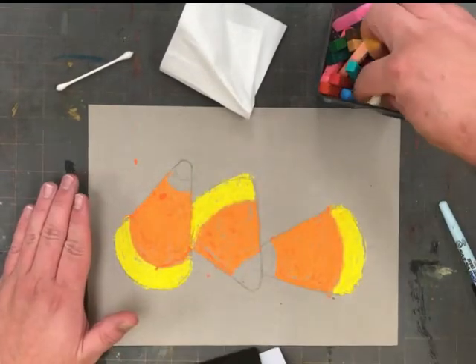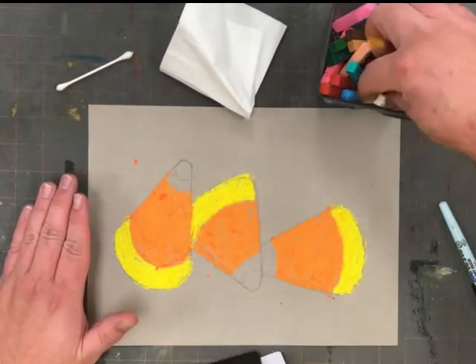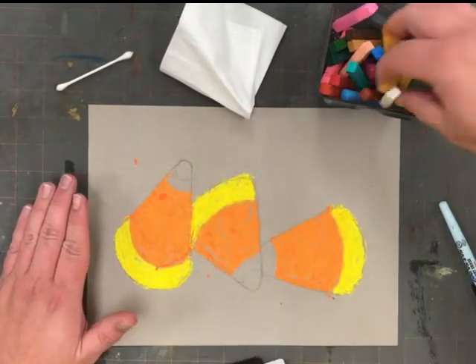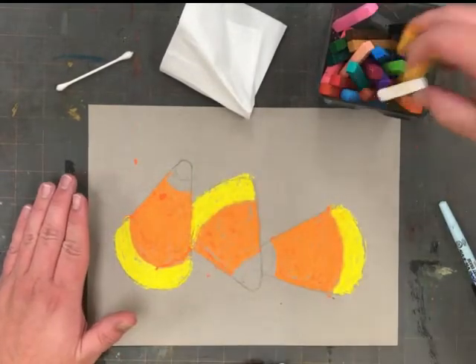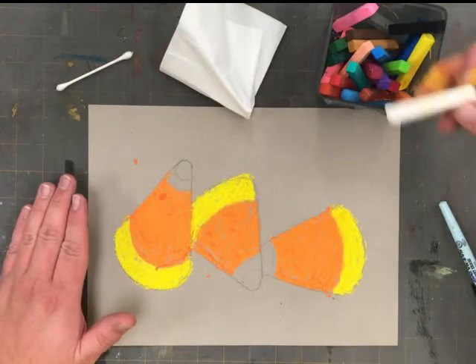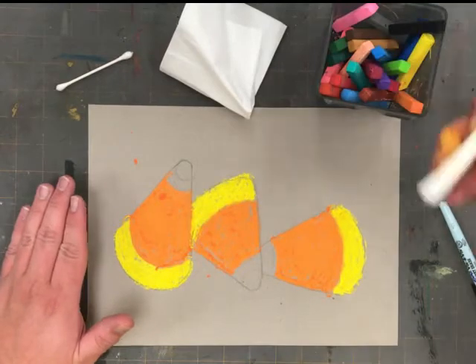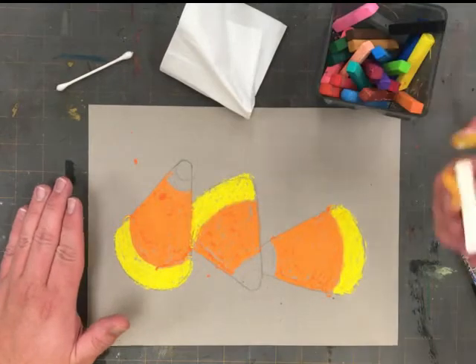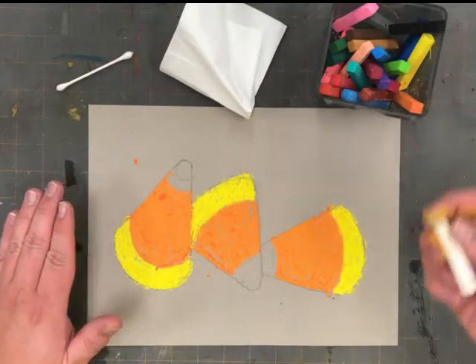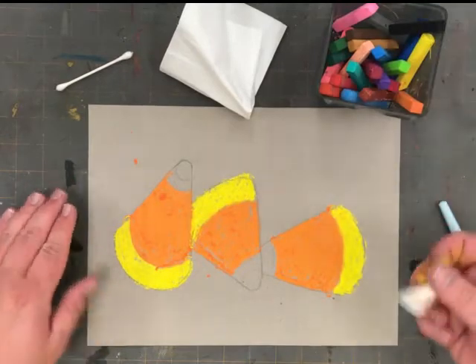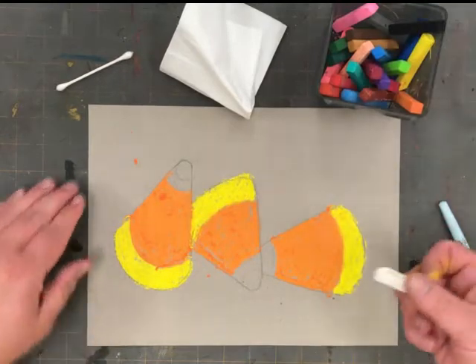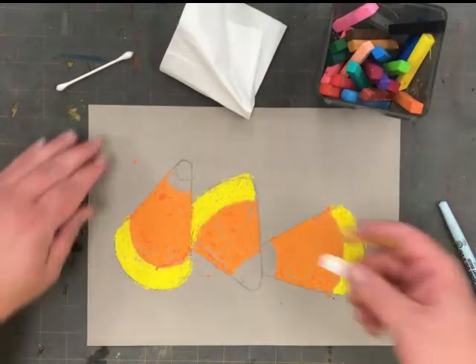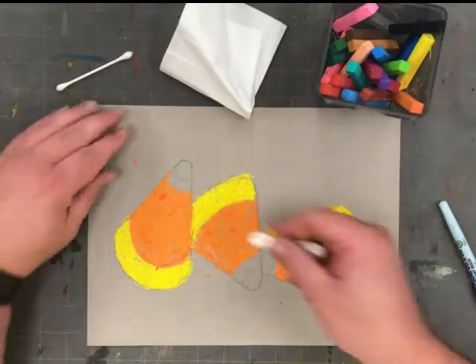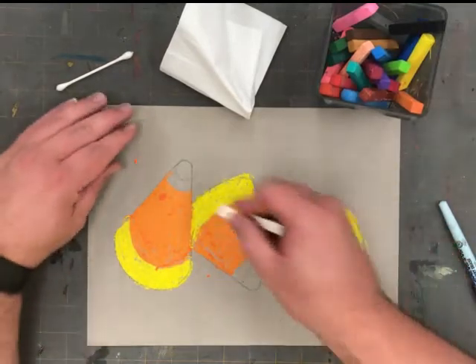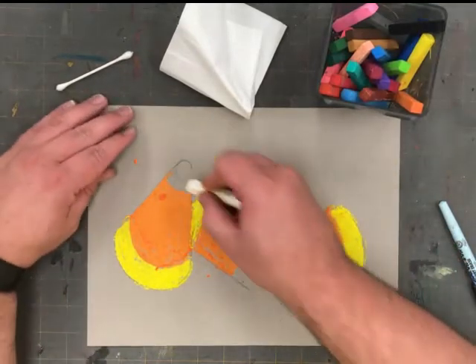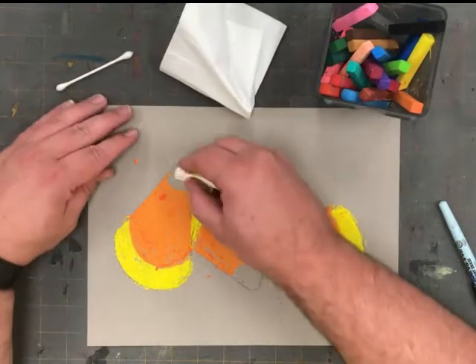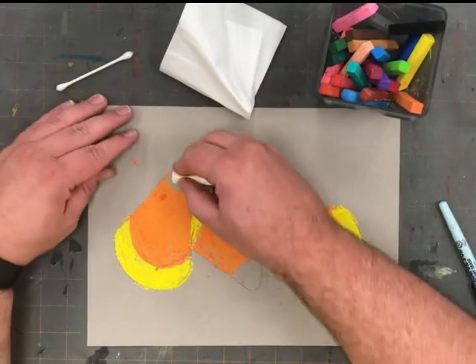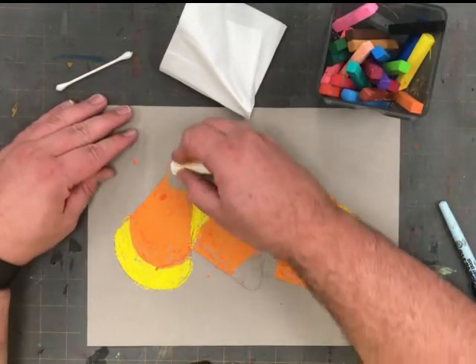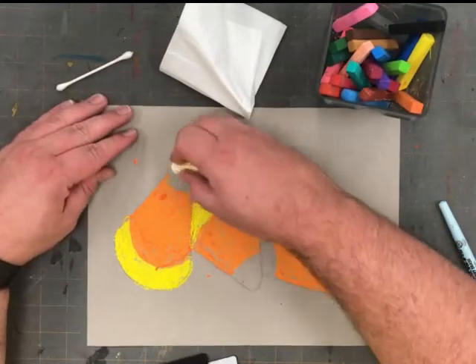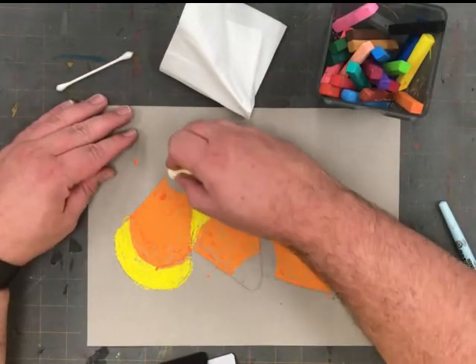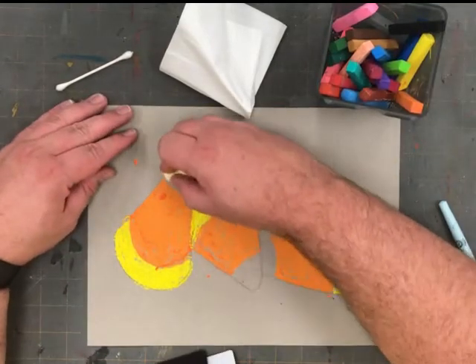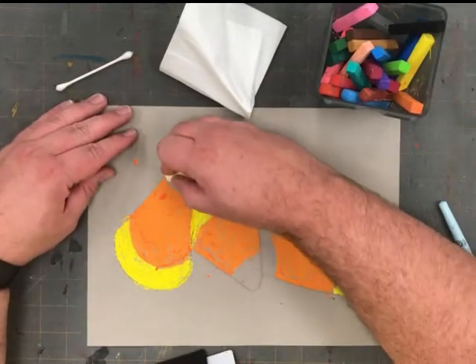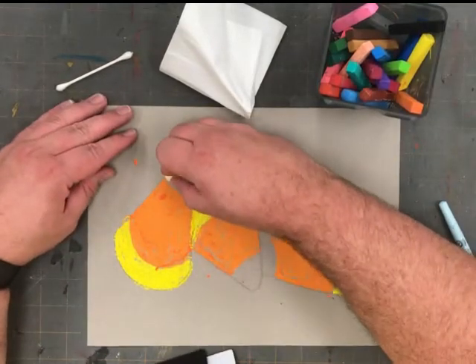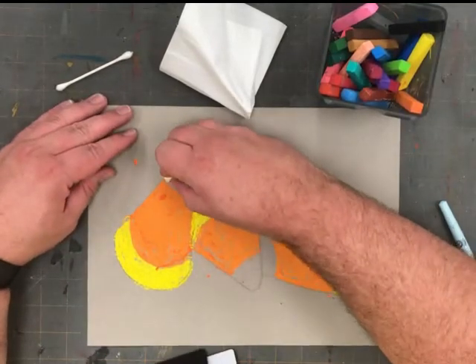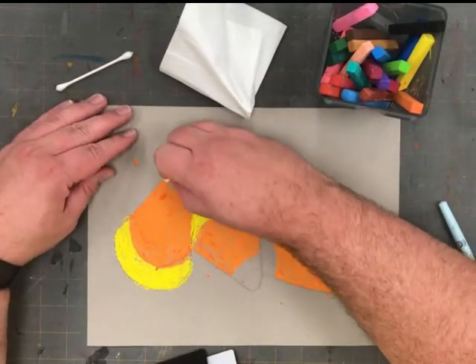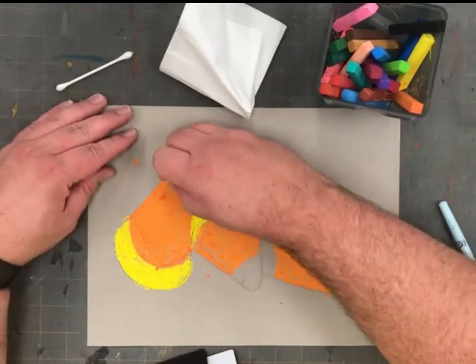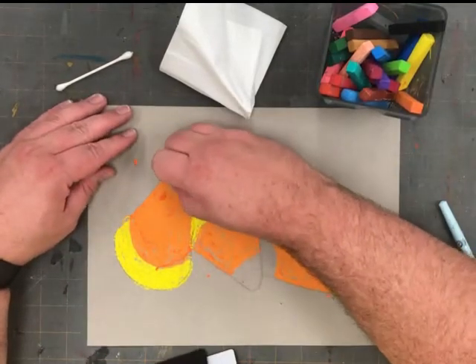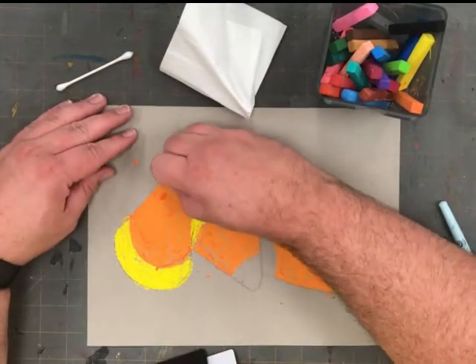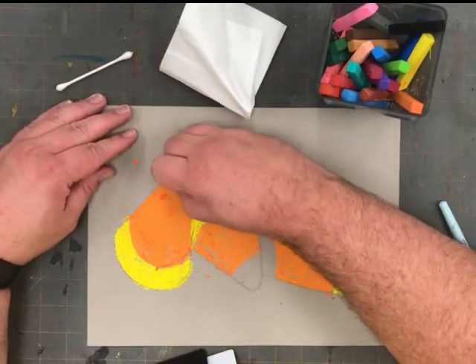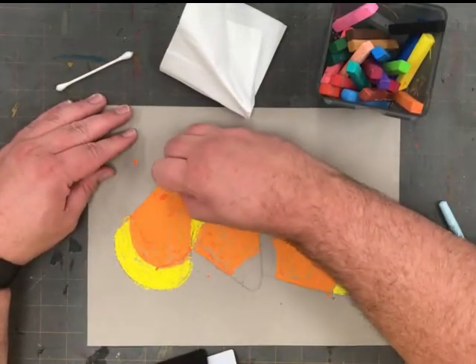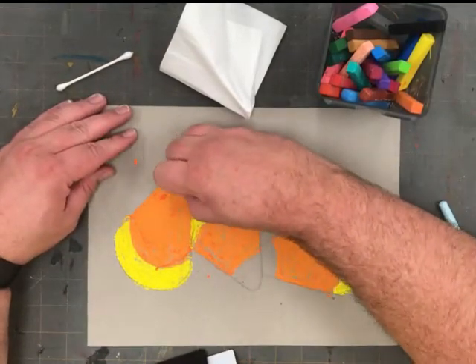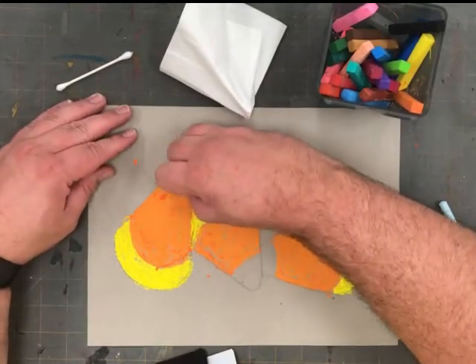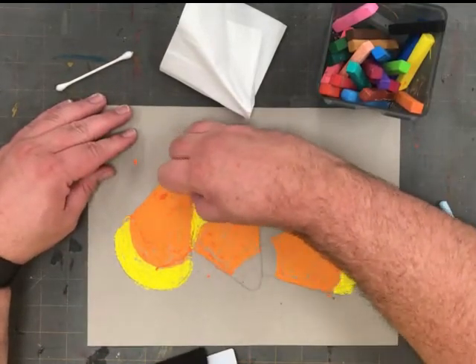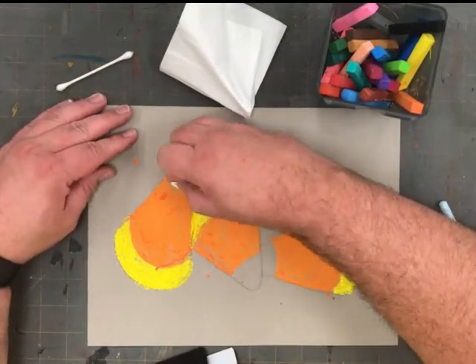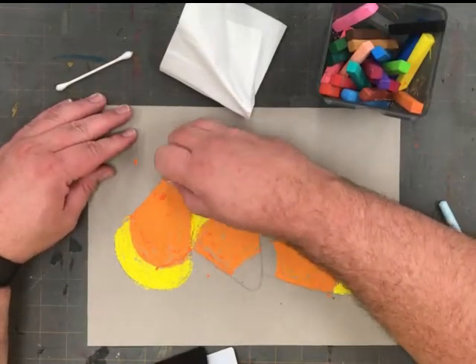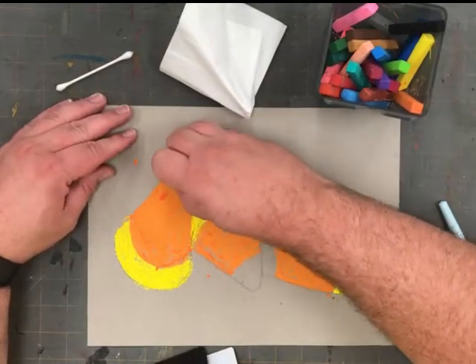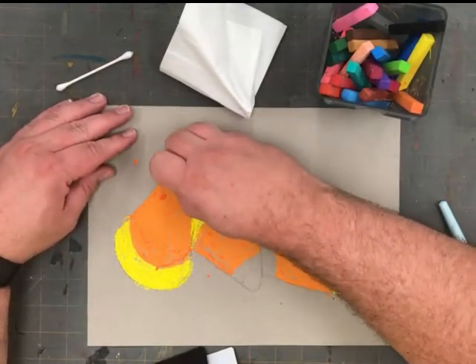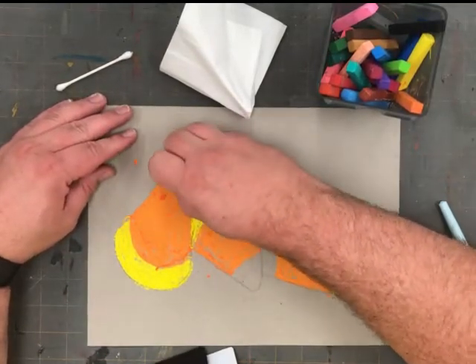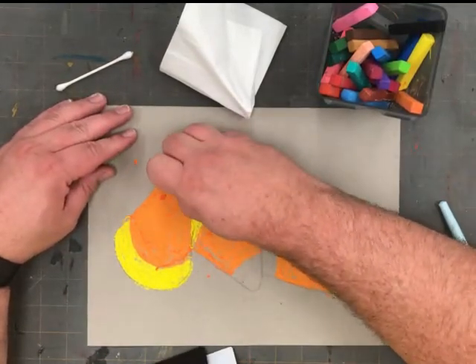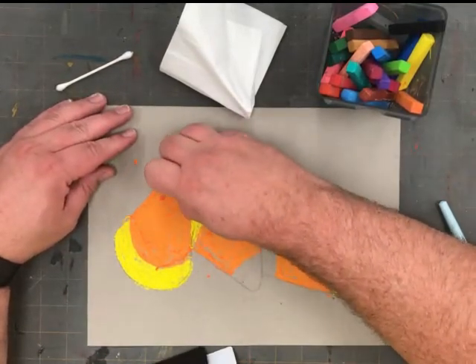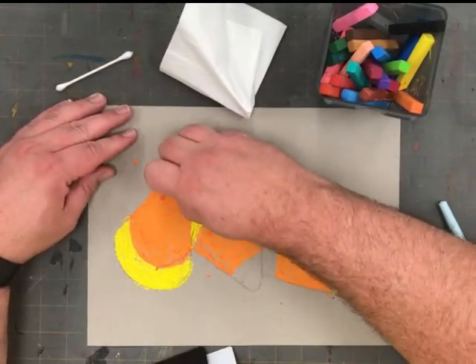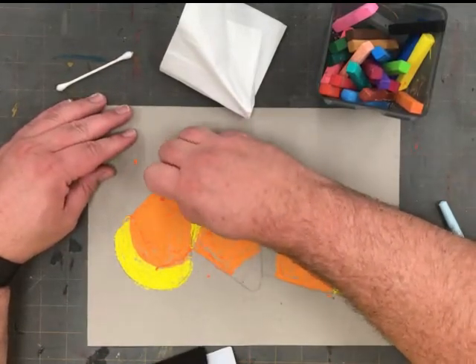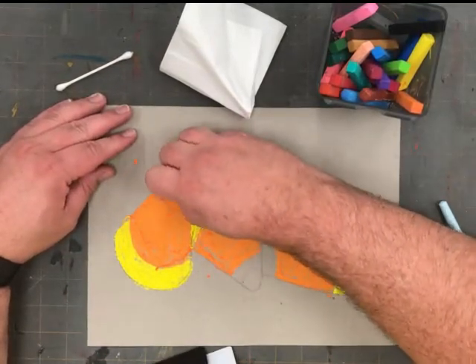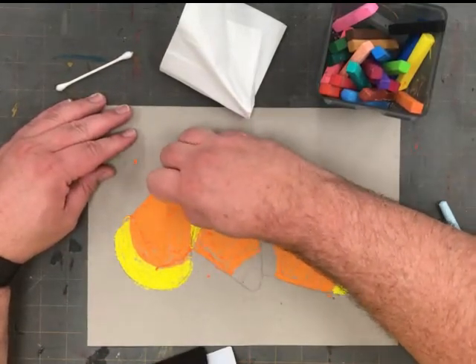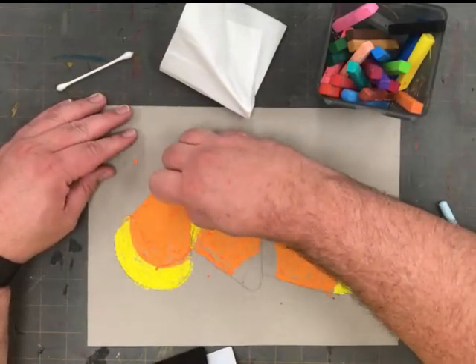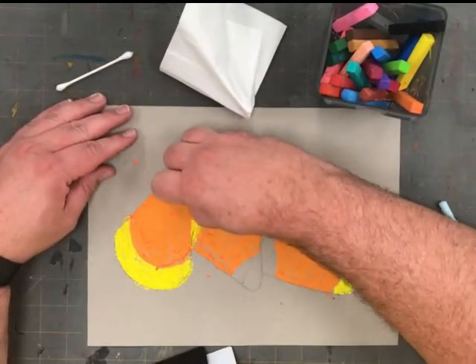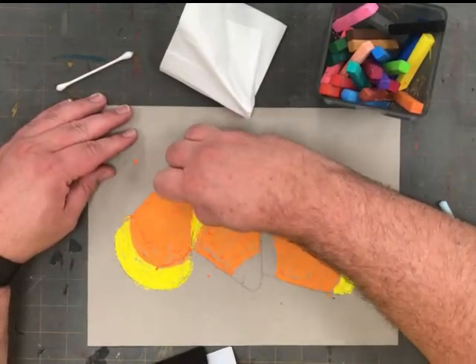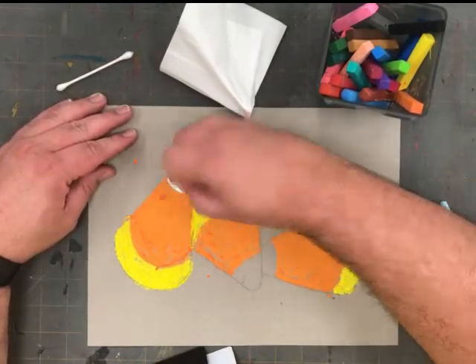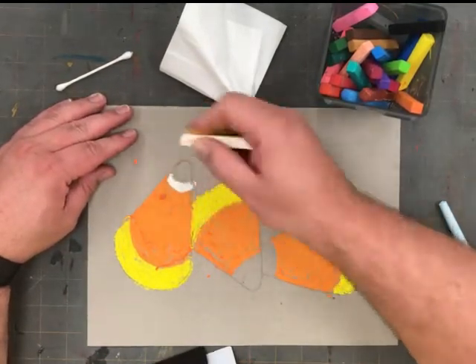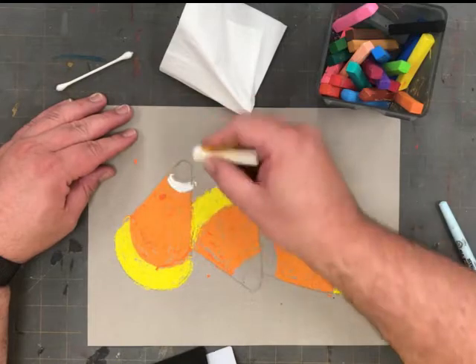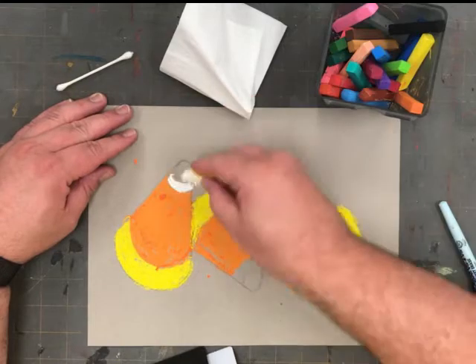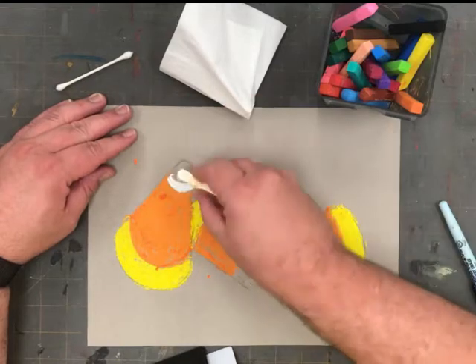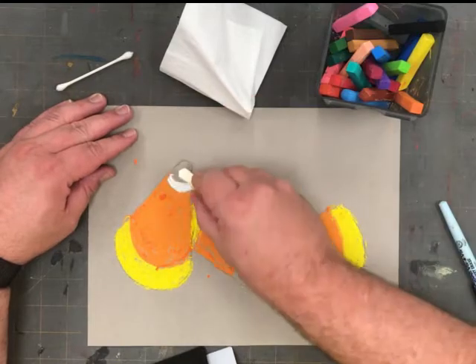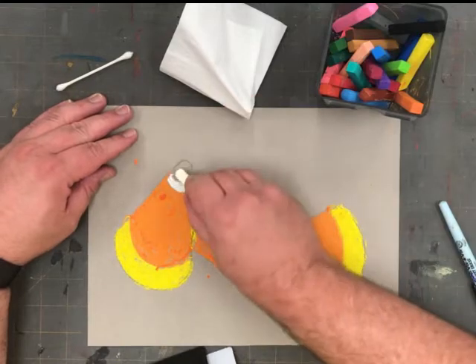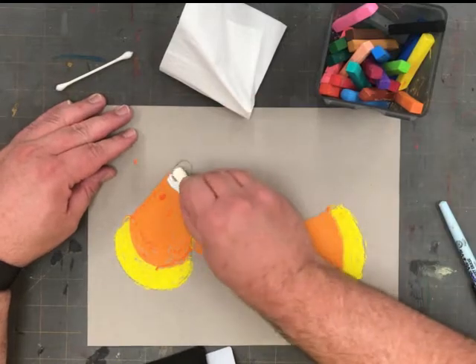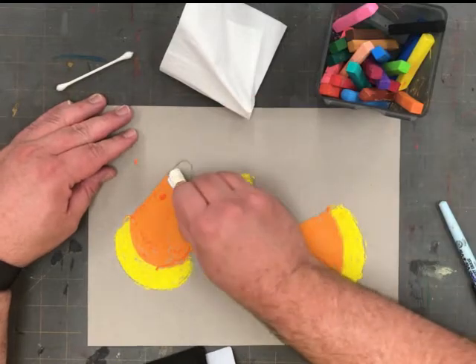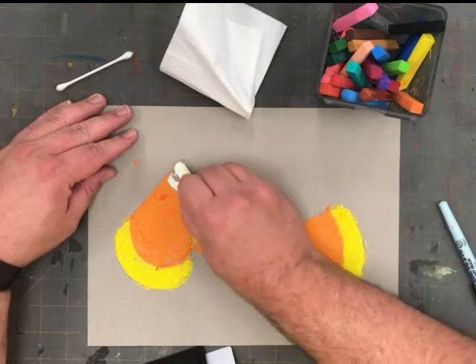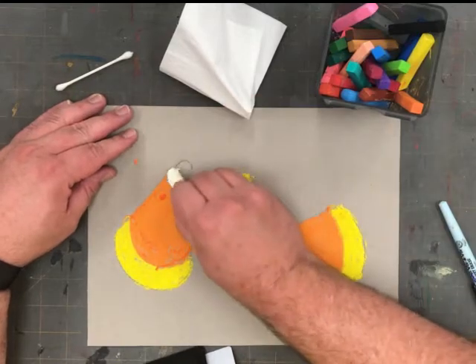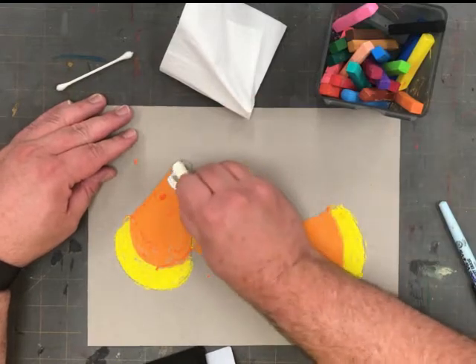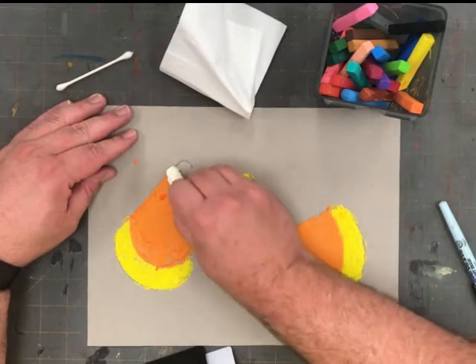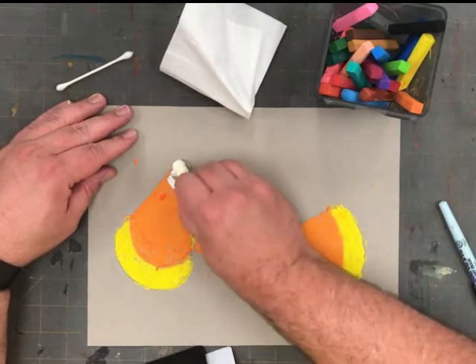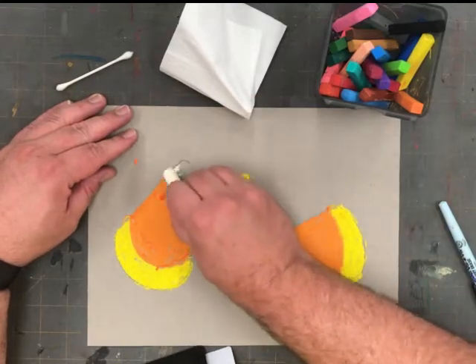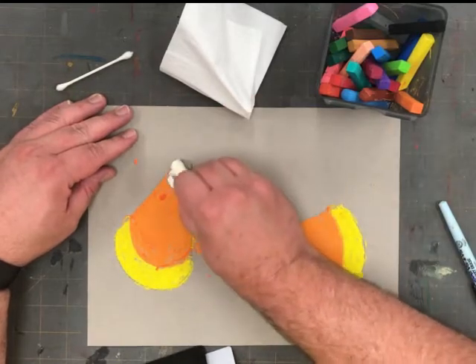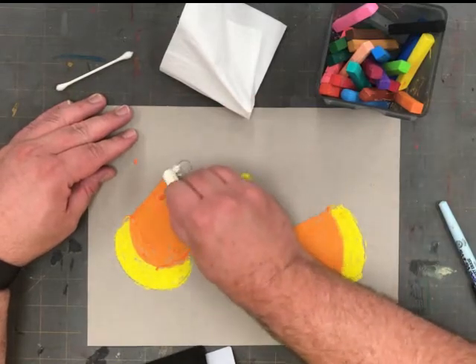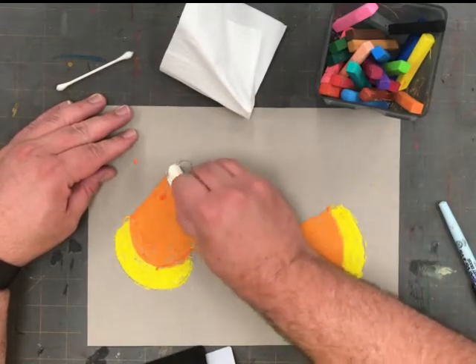To finish adding our base colors of our candy corn, I need a white chalk to color the top.